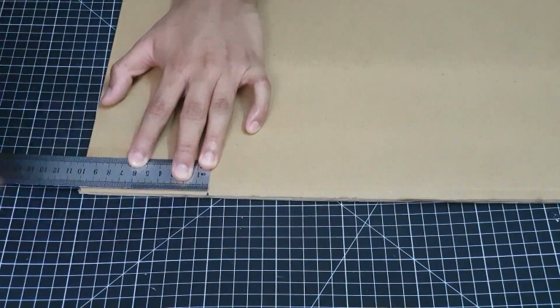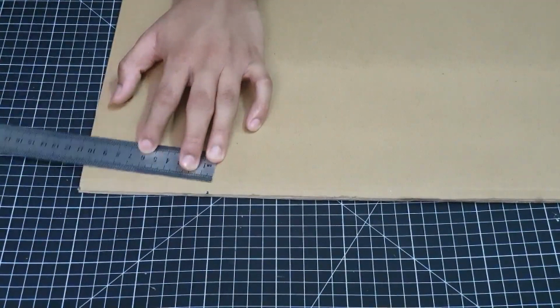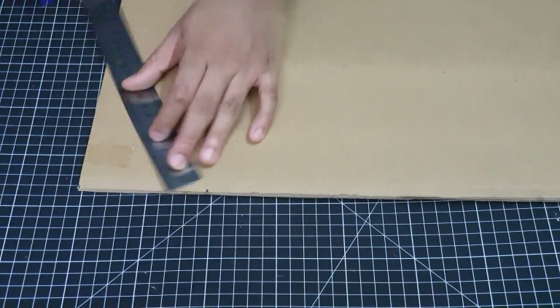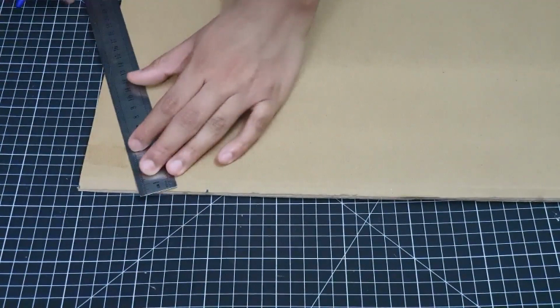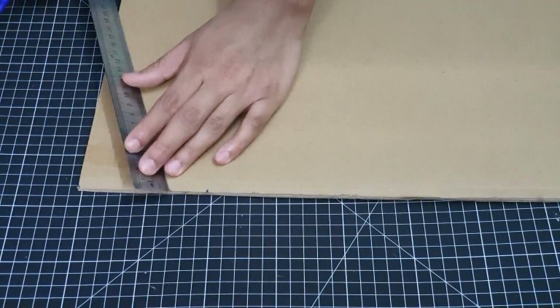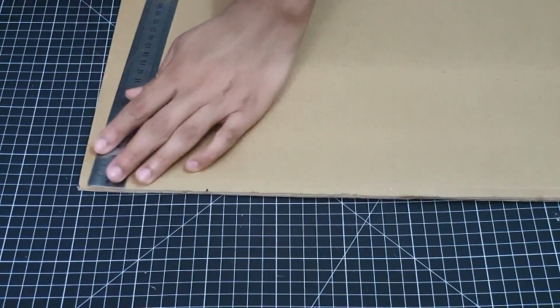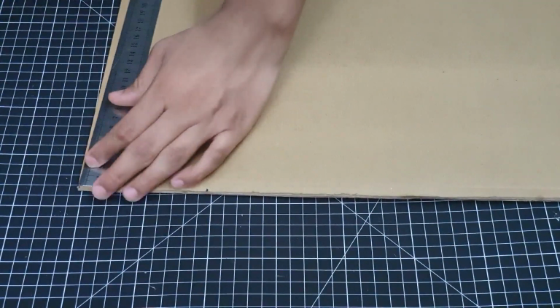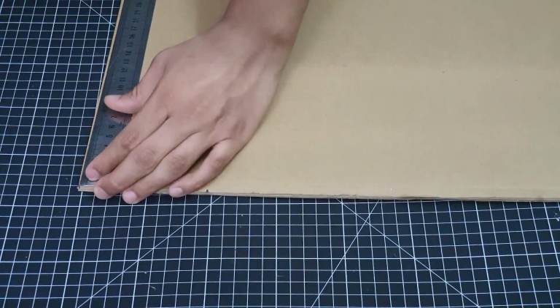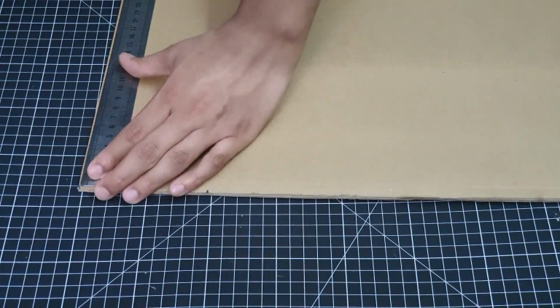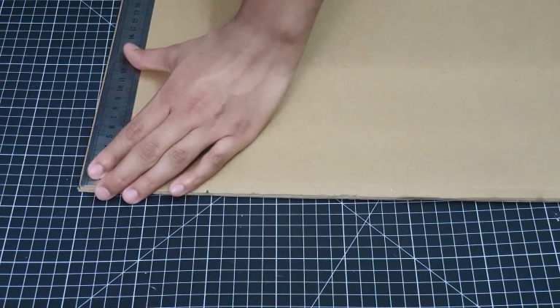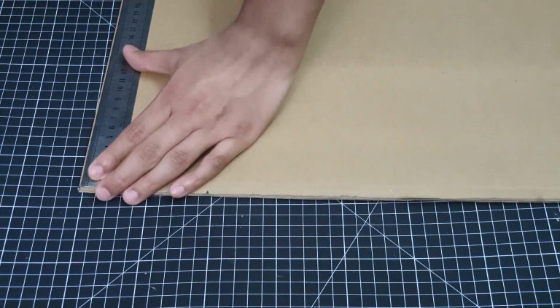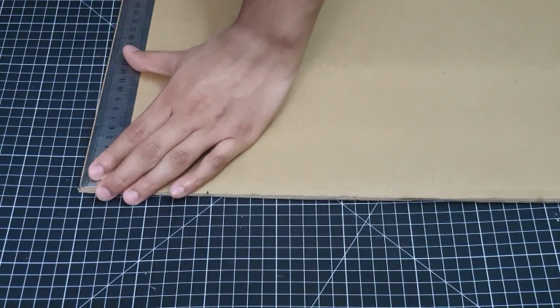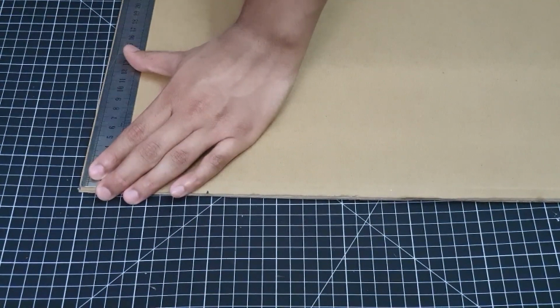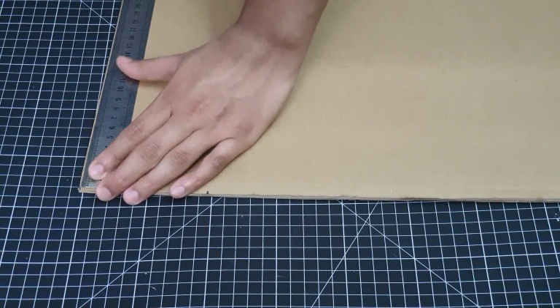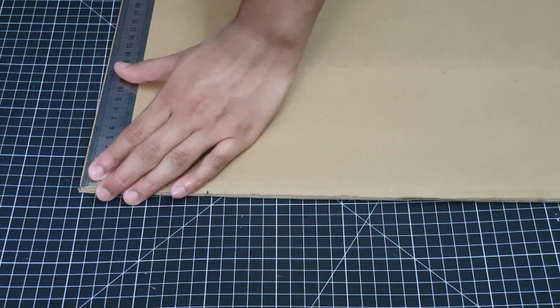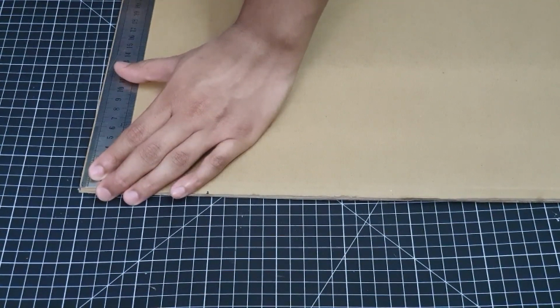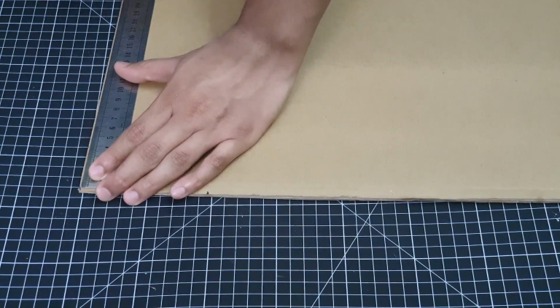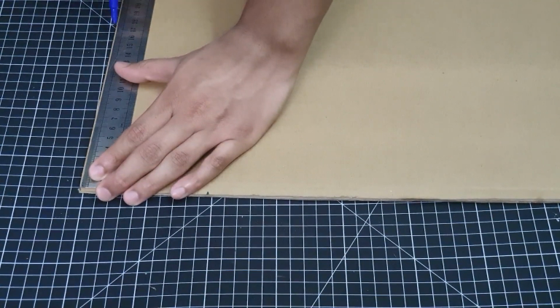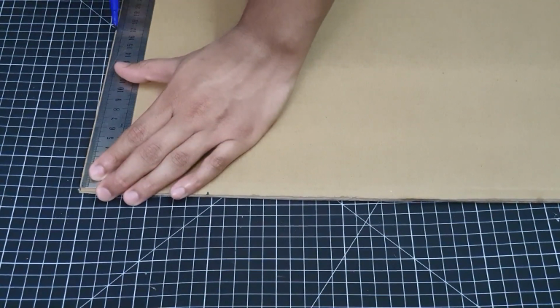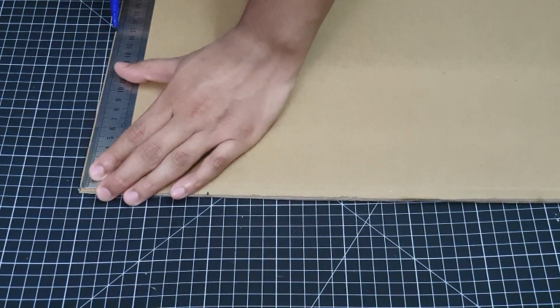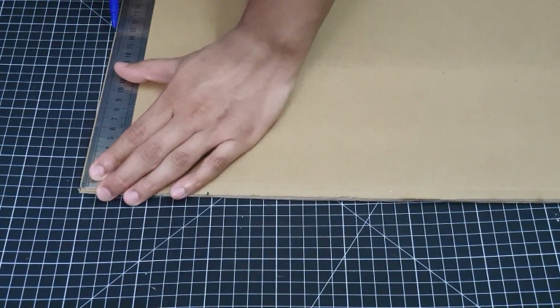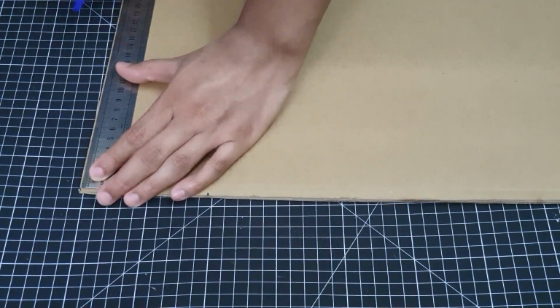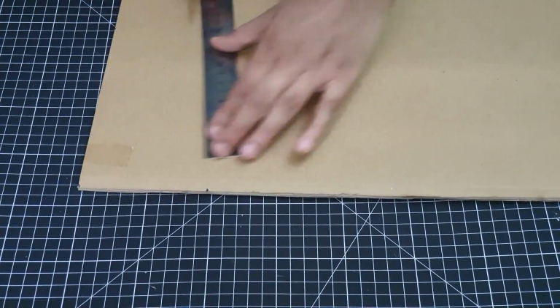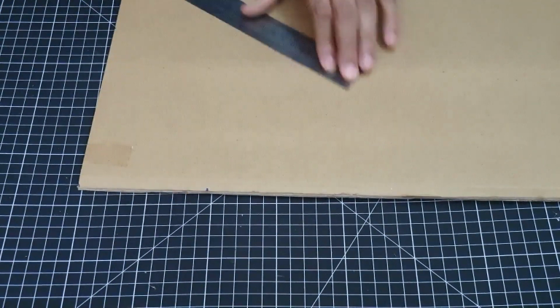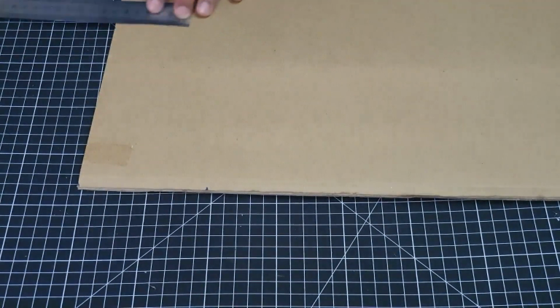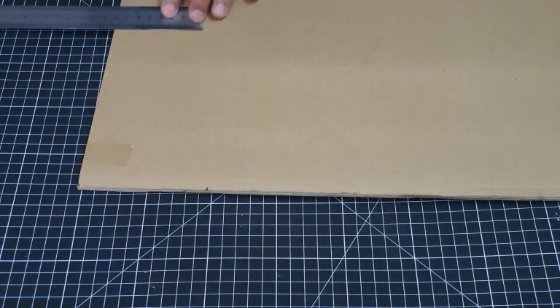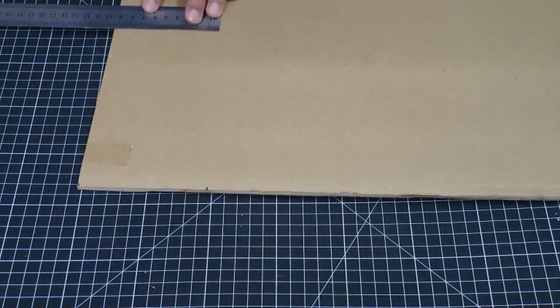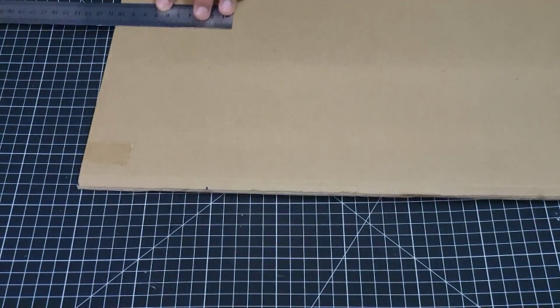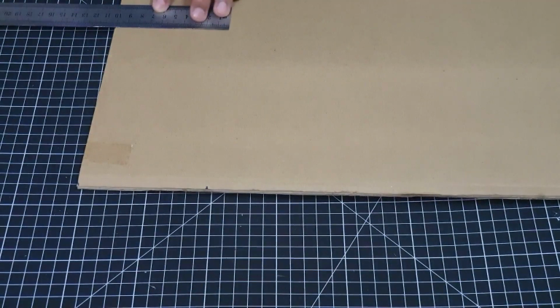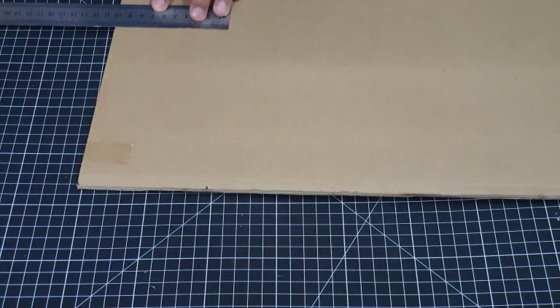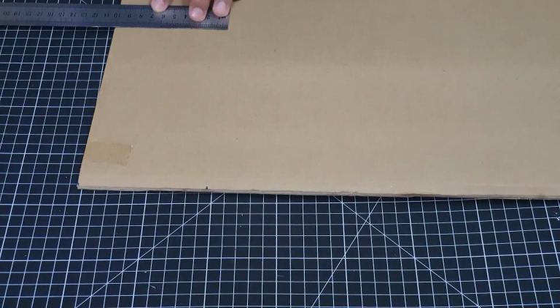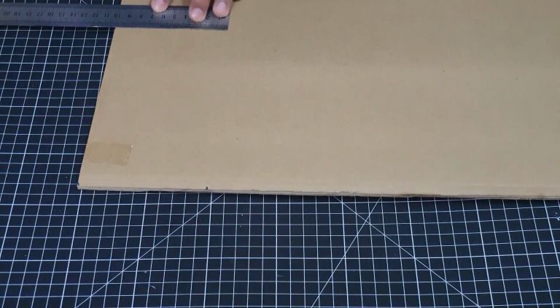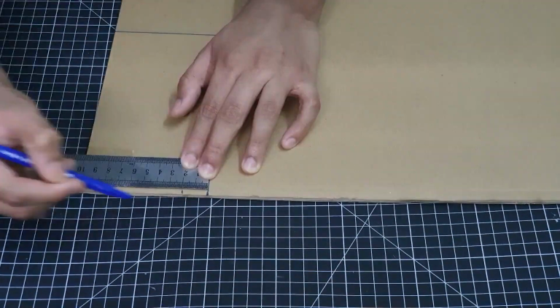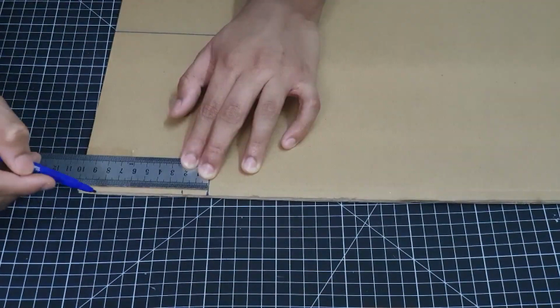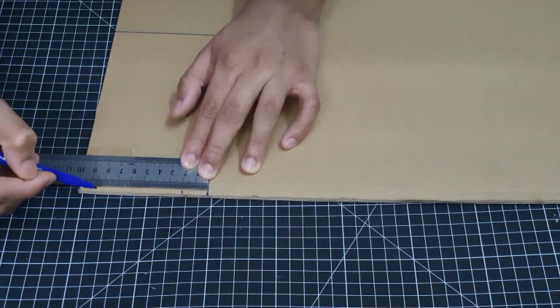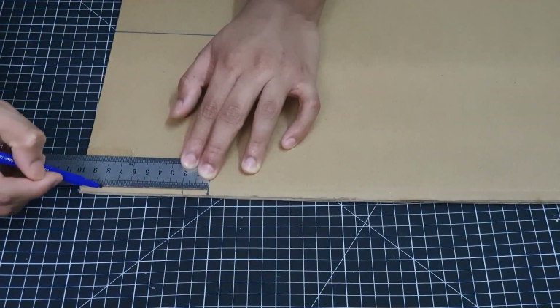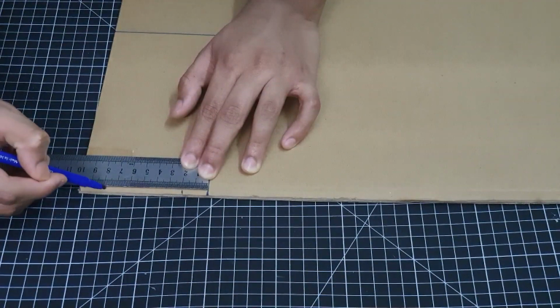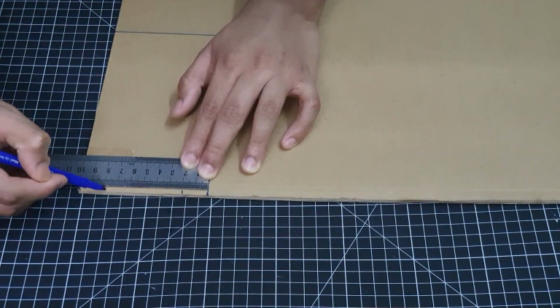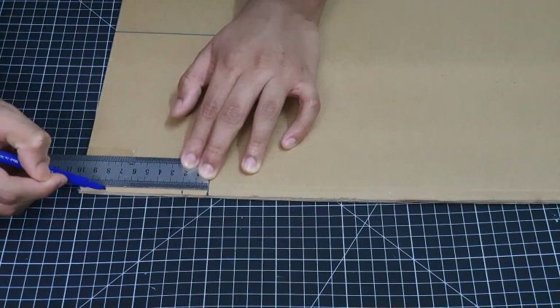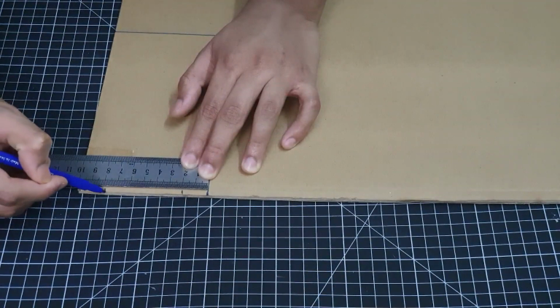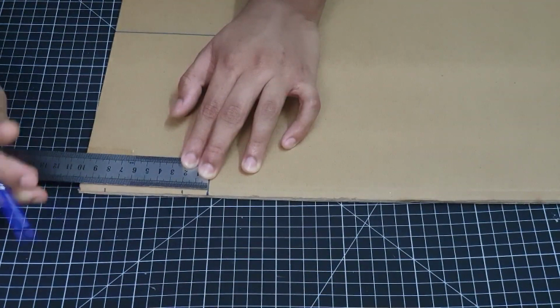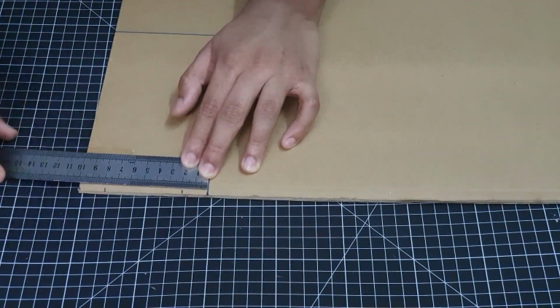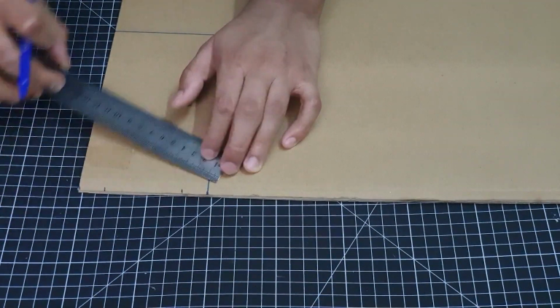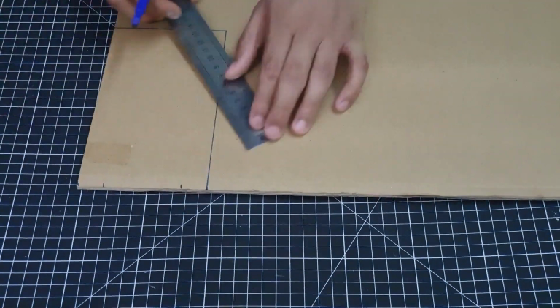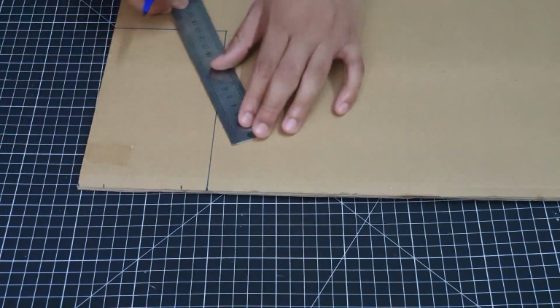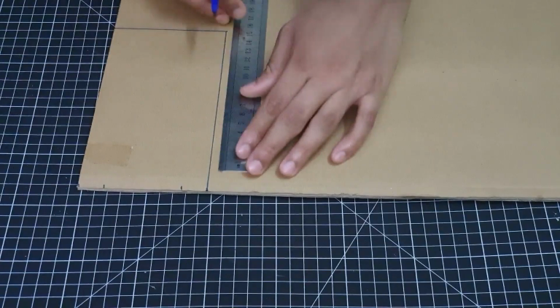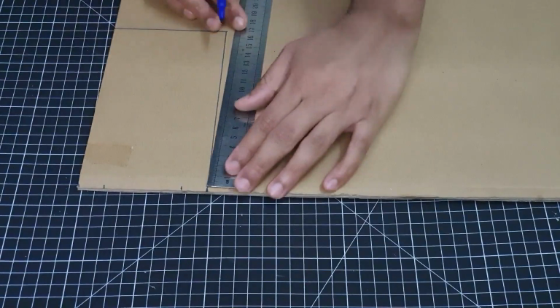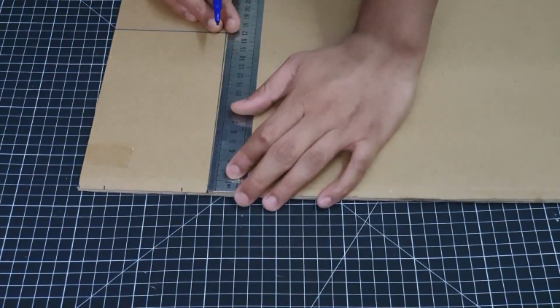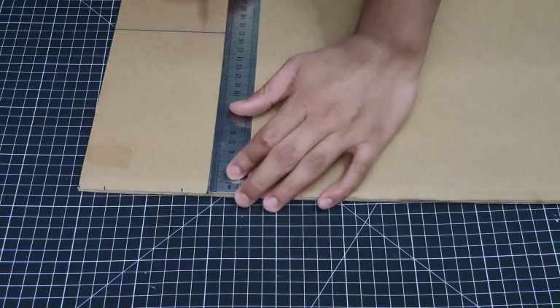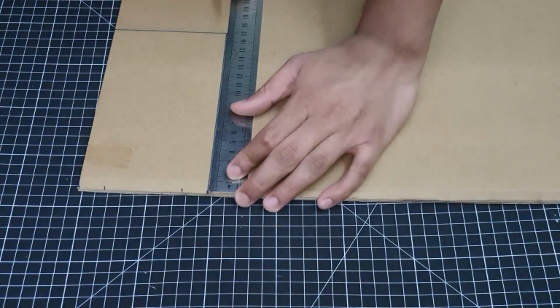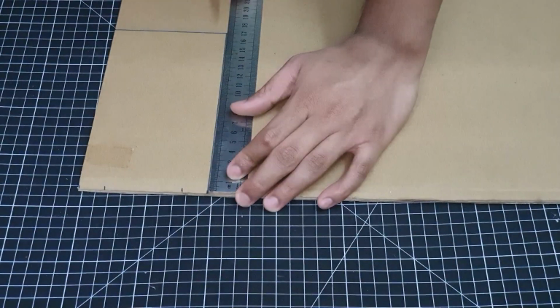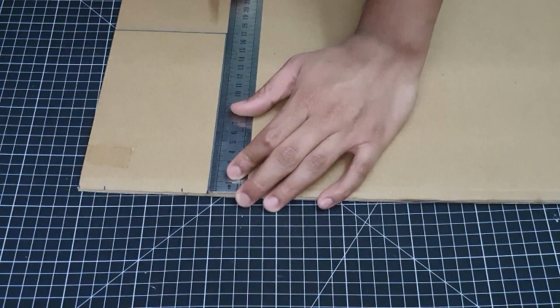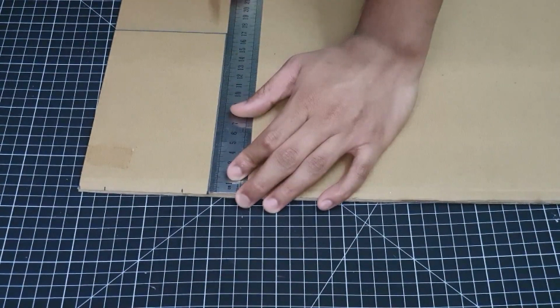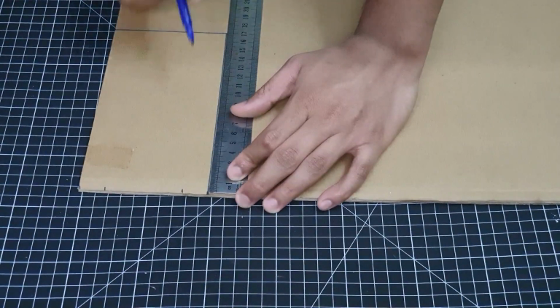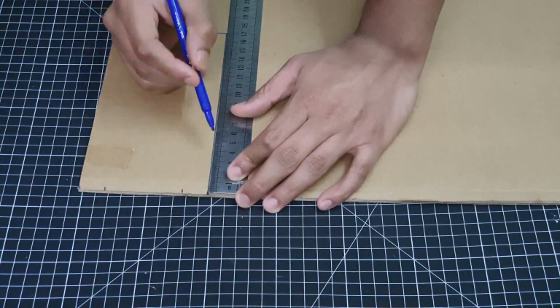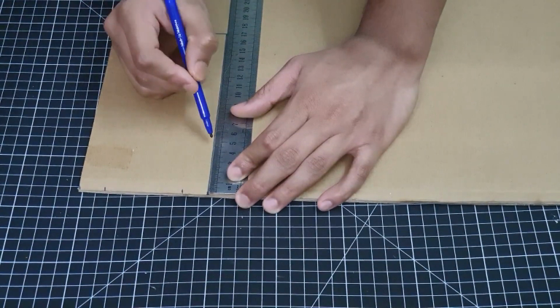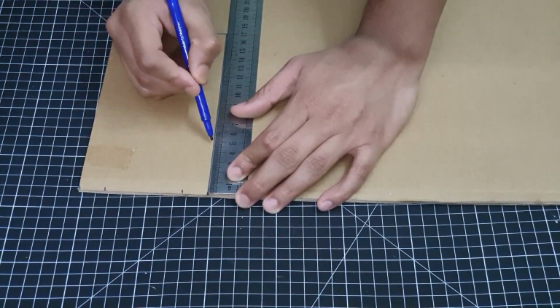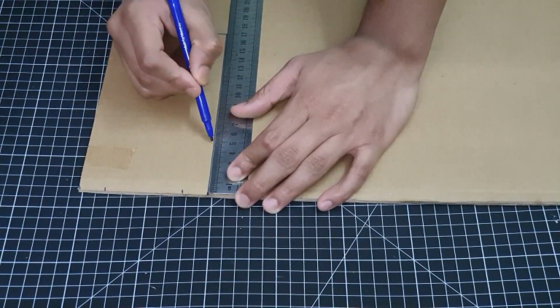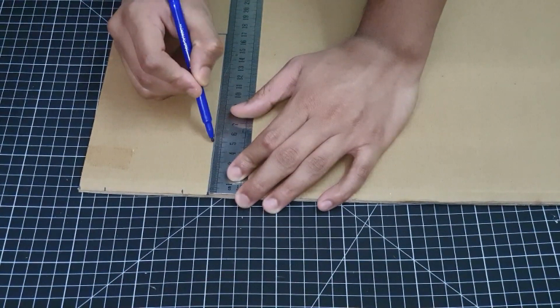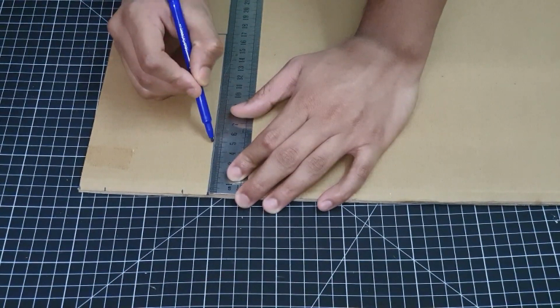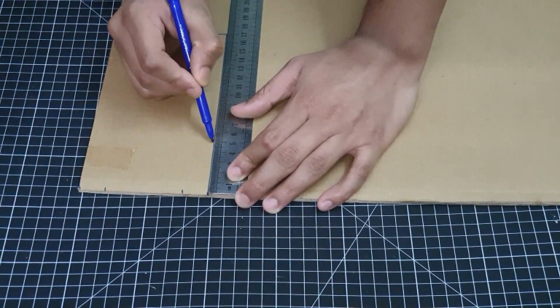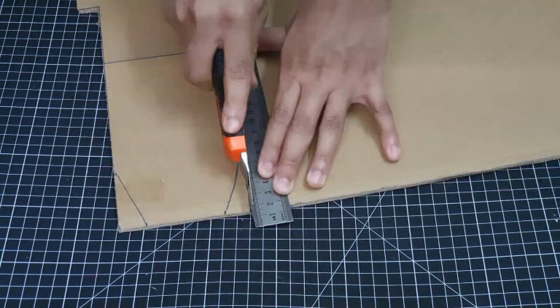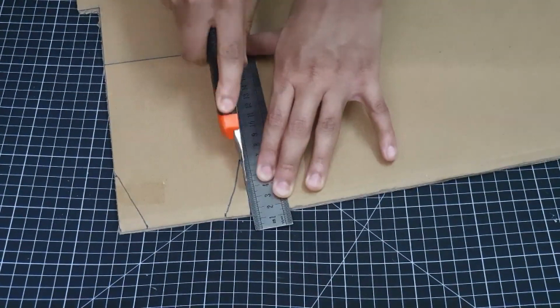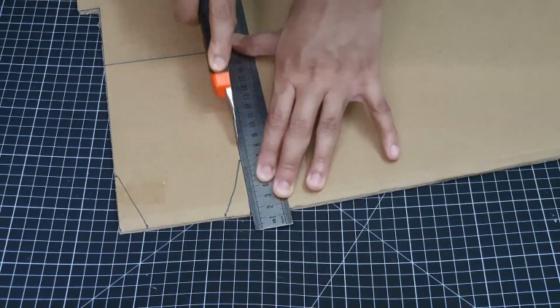I just thought about a random design of the car body and just began drawing on a piece of cardboard and also cutting it out.